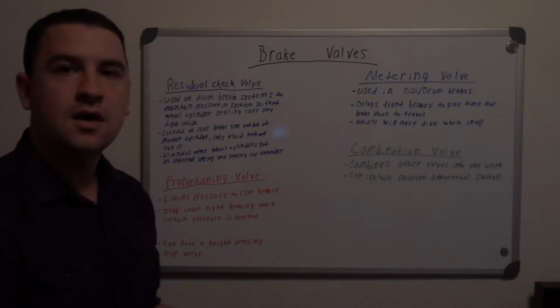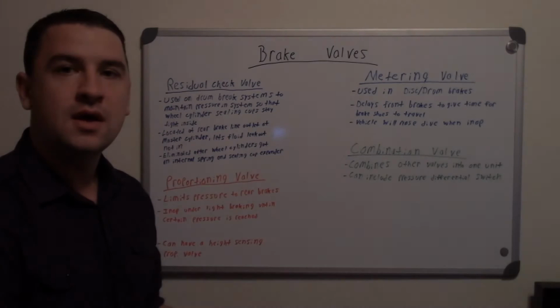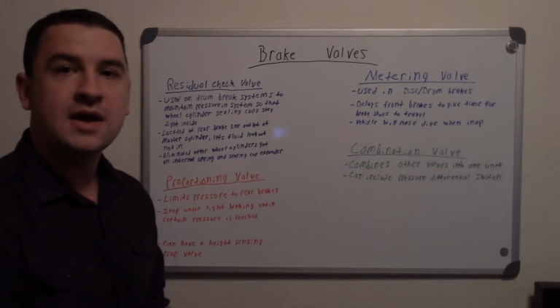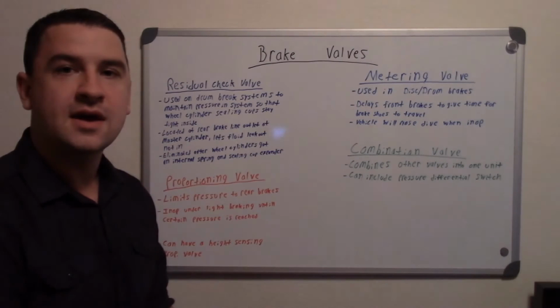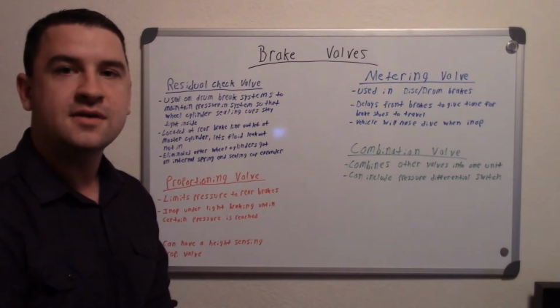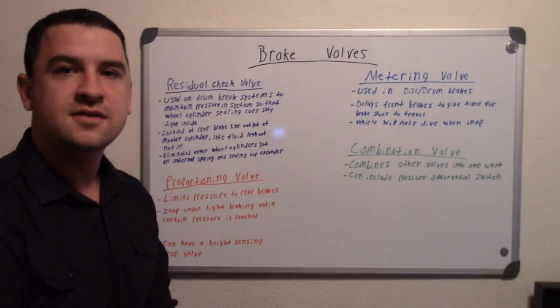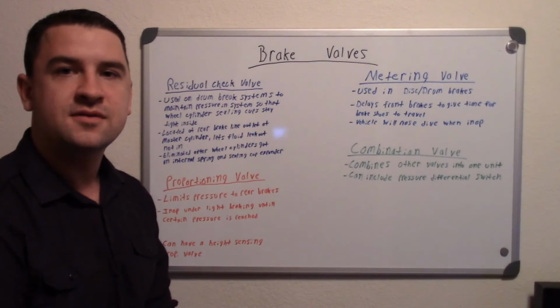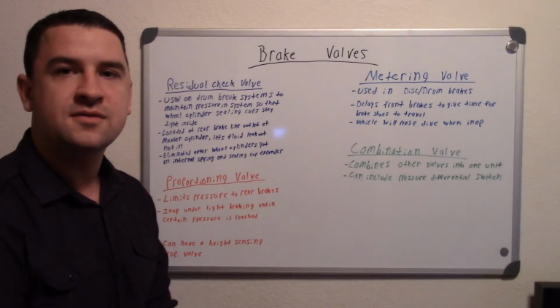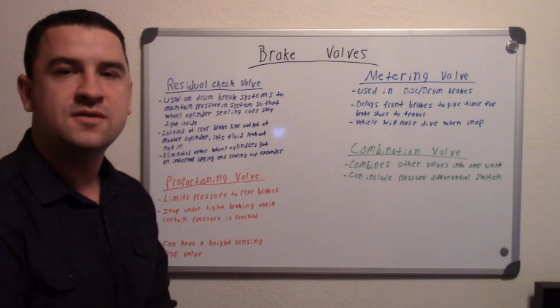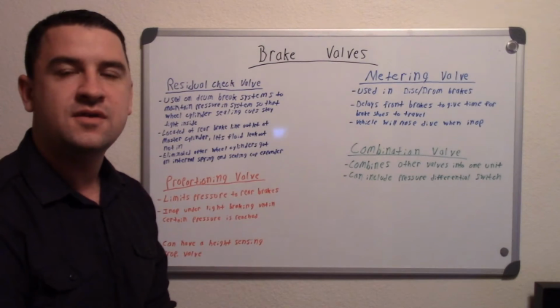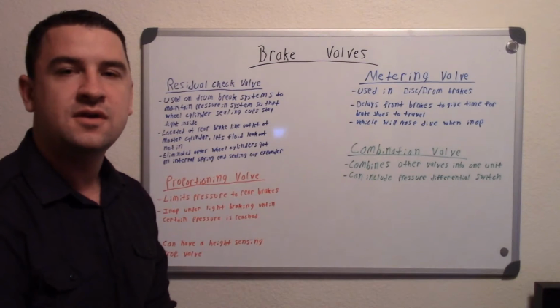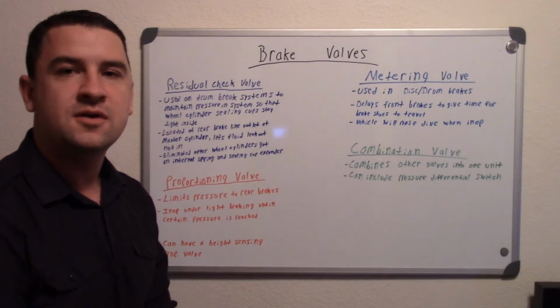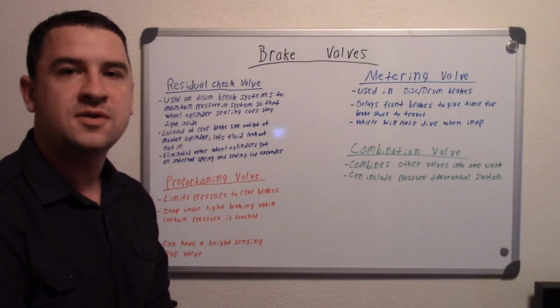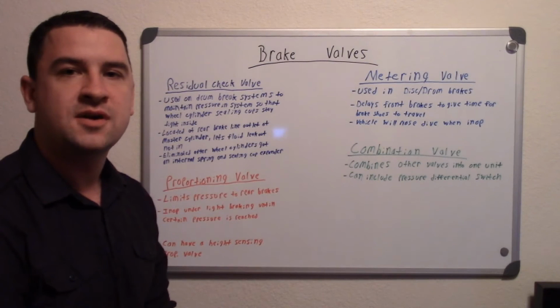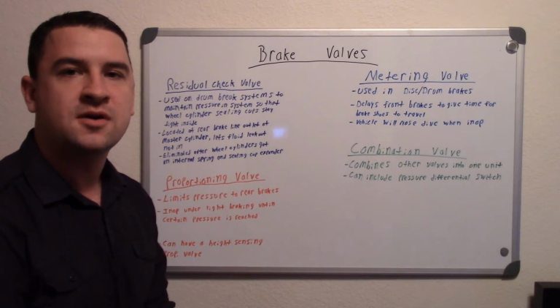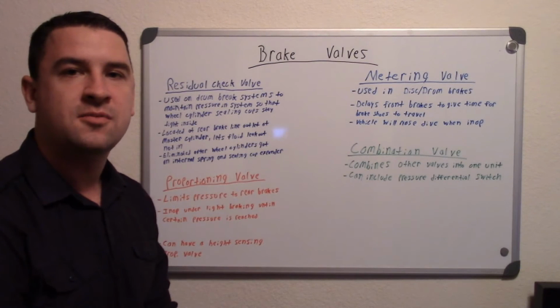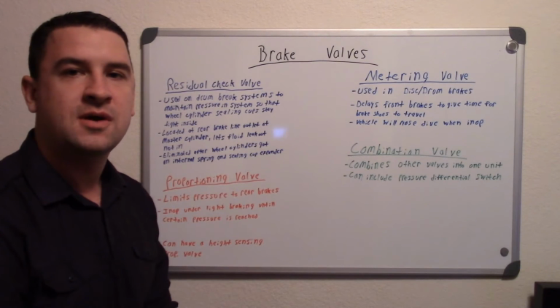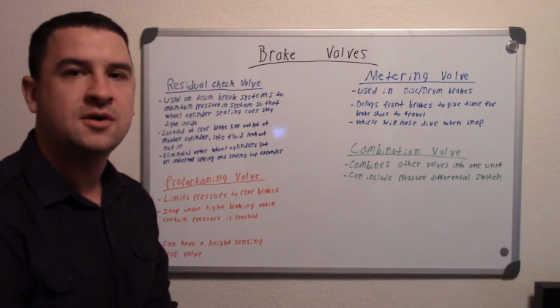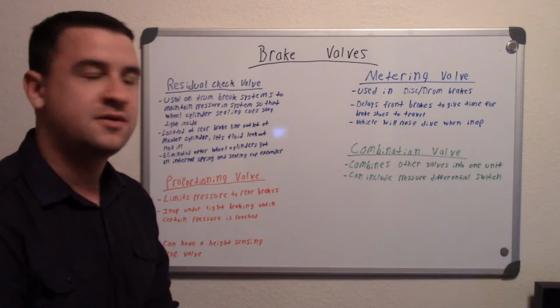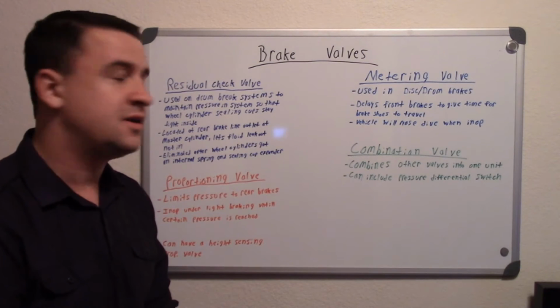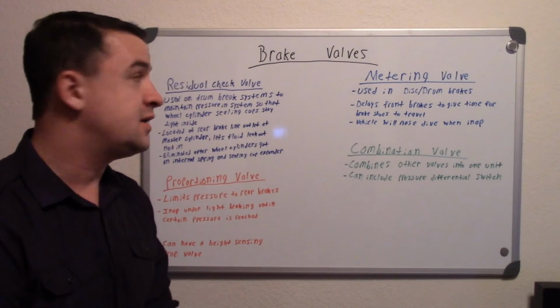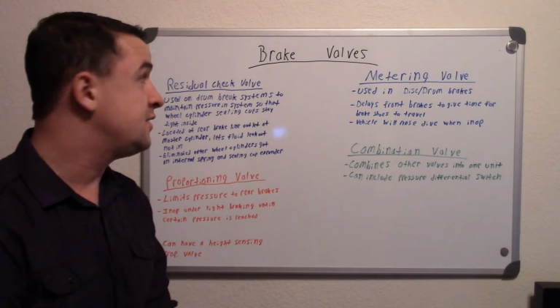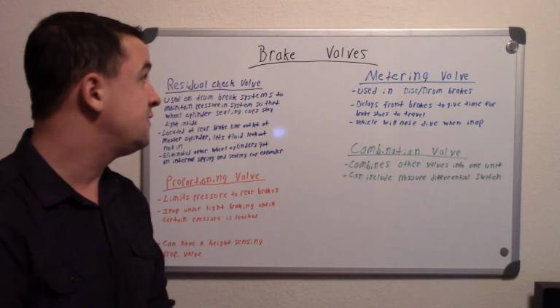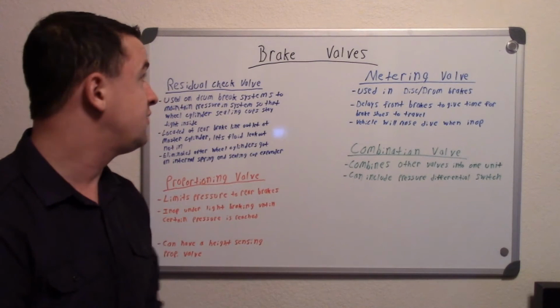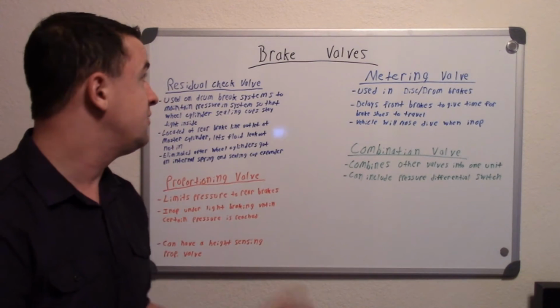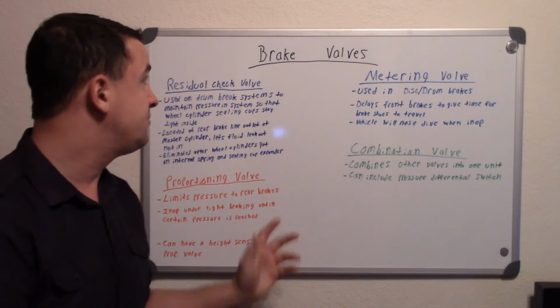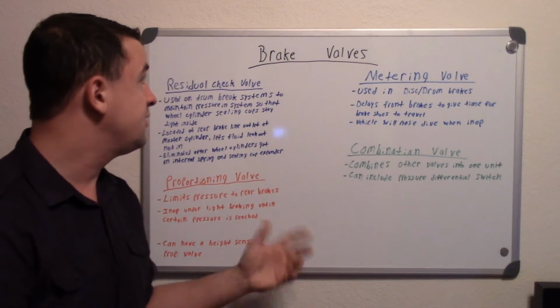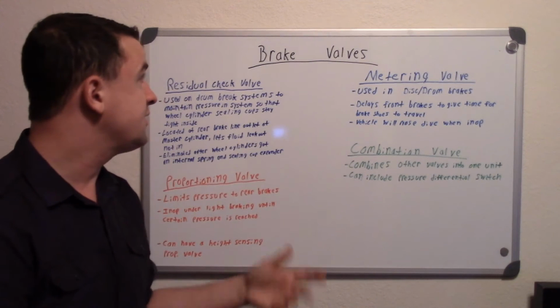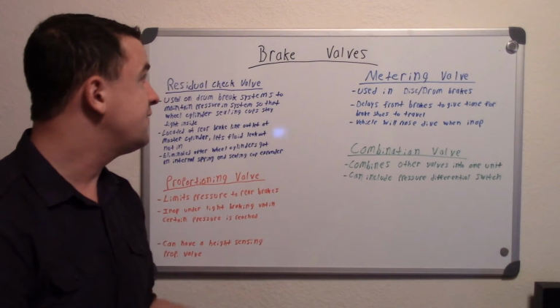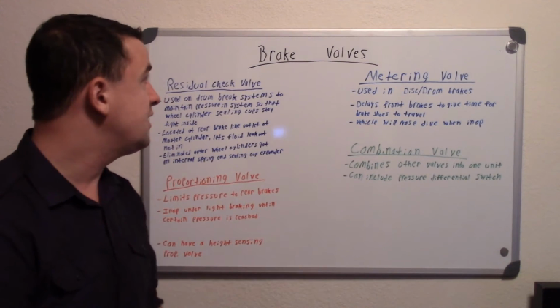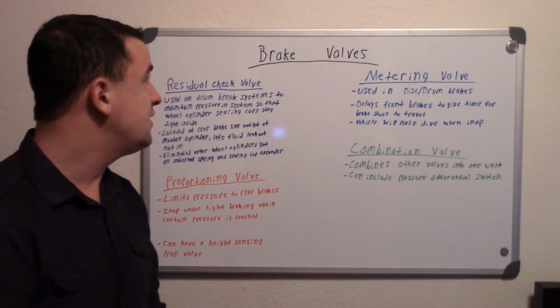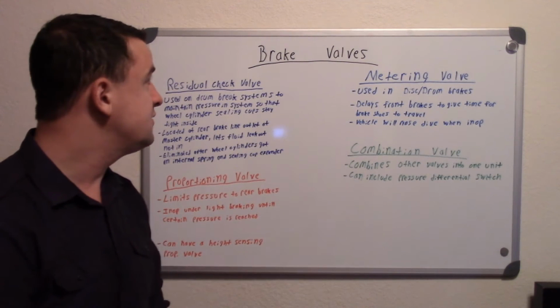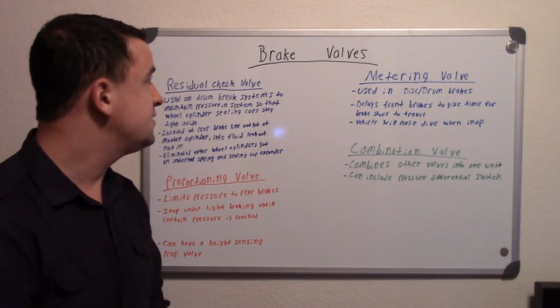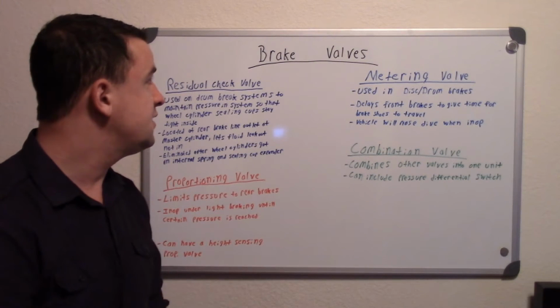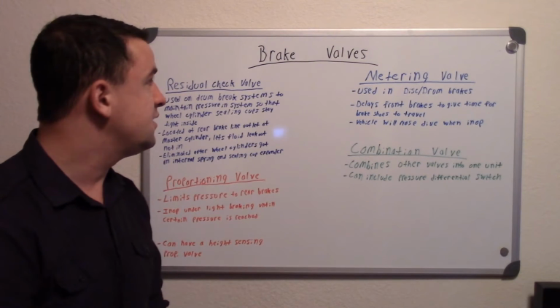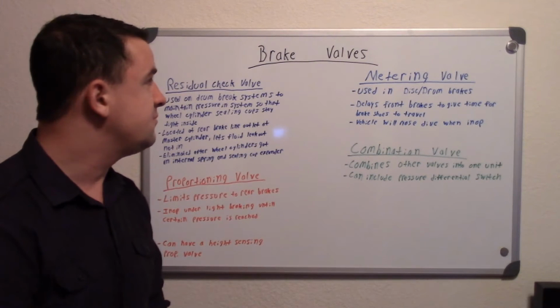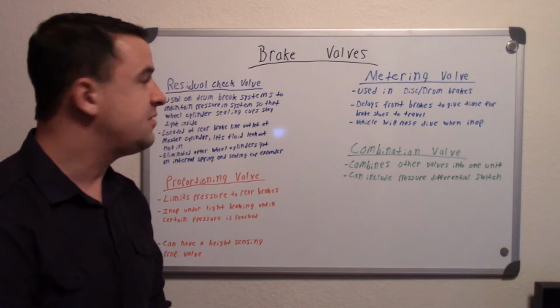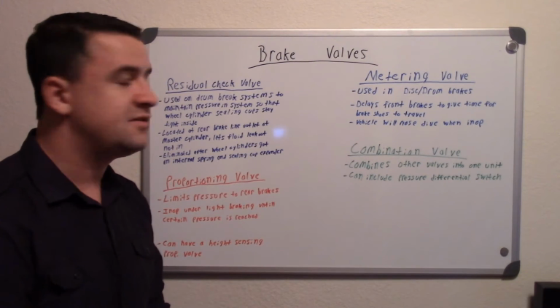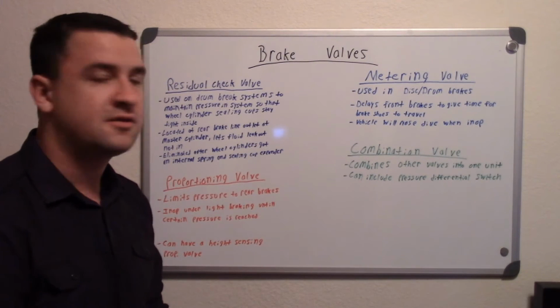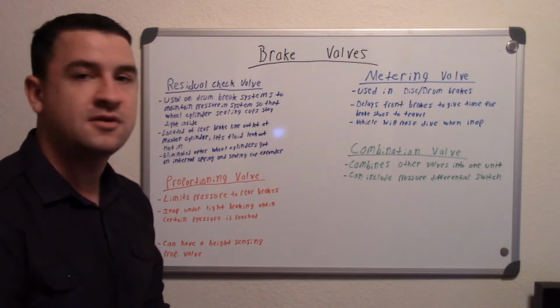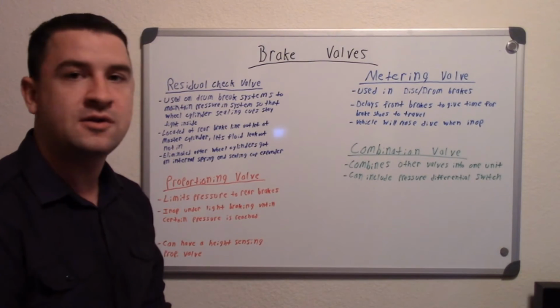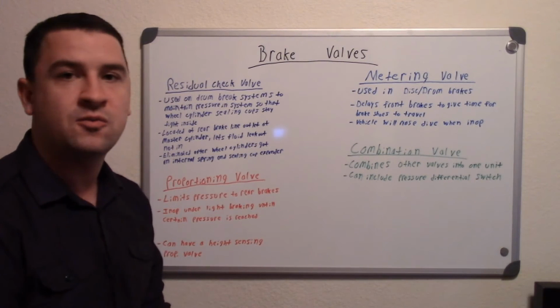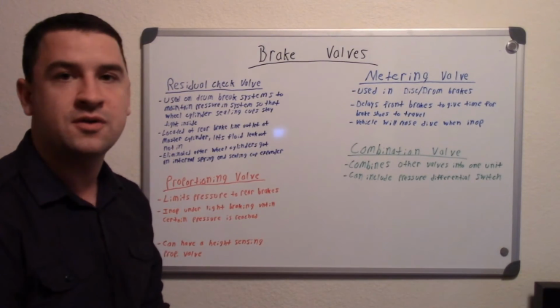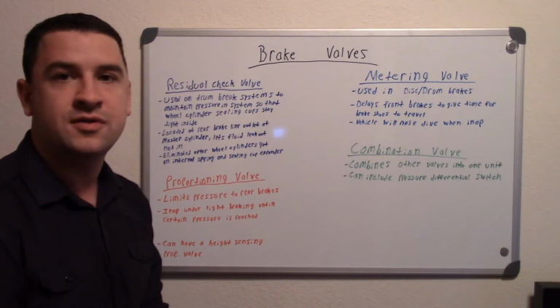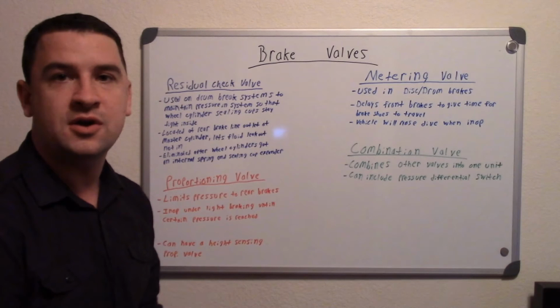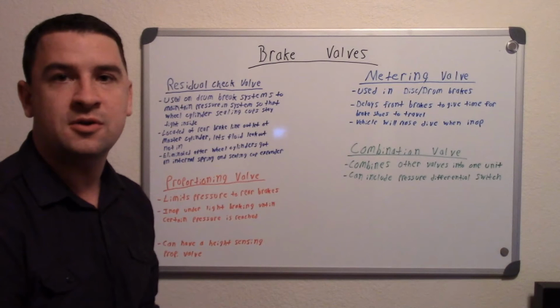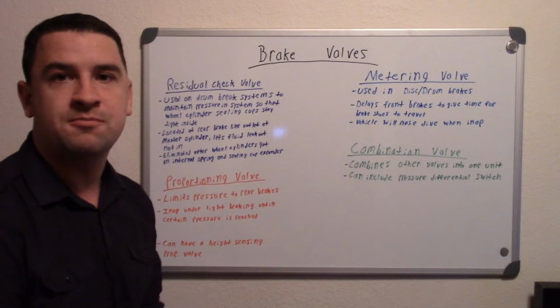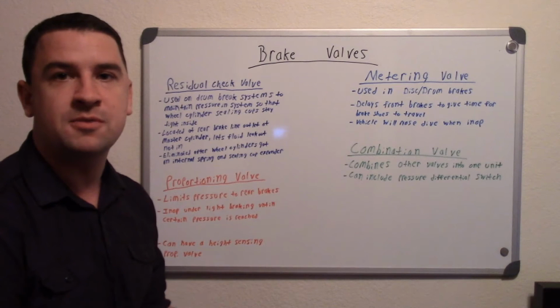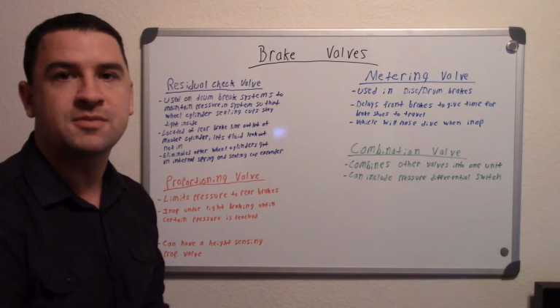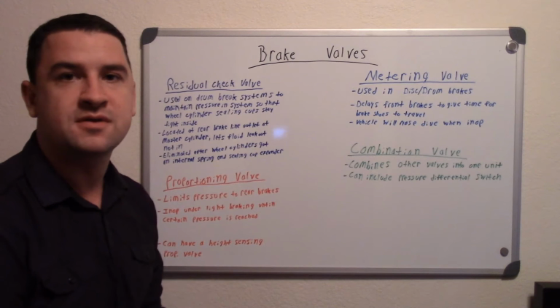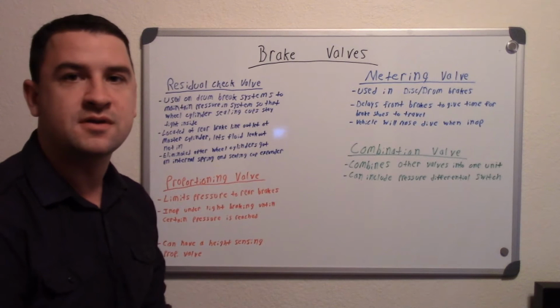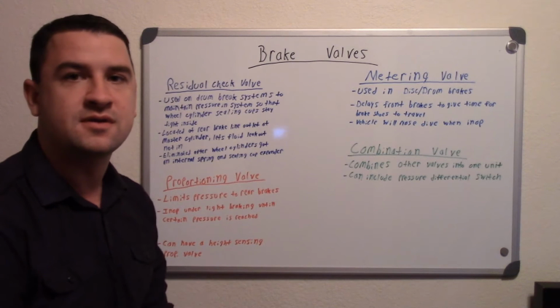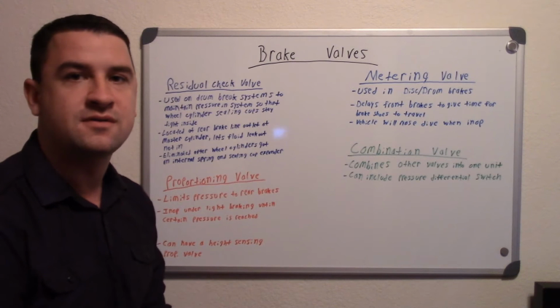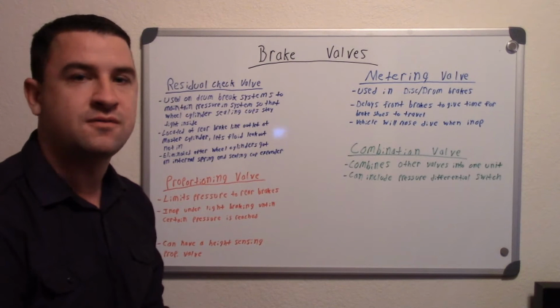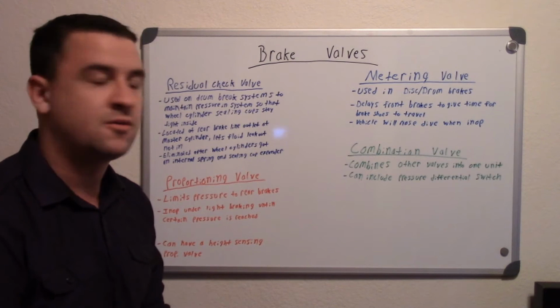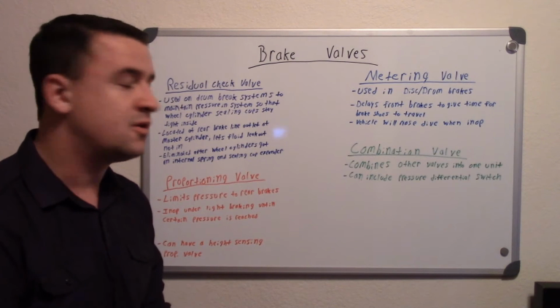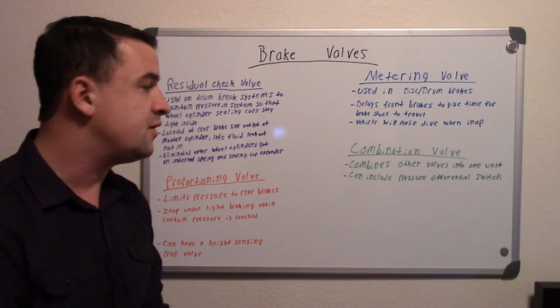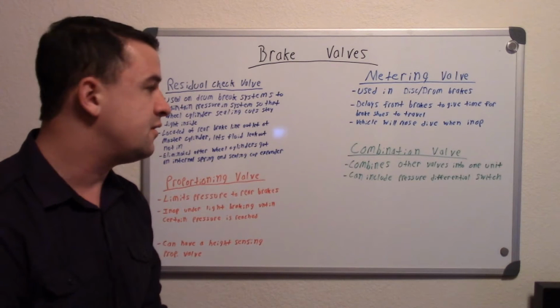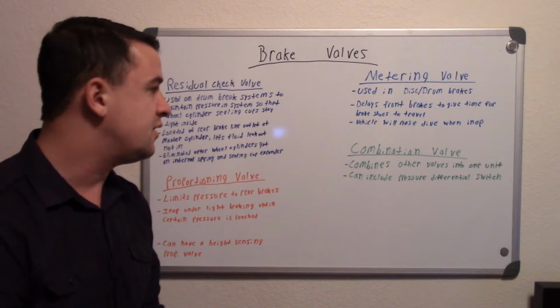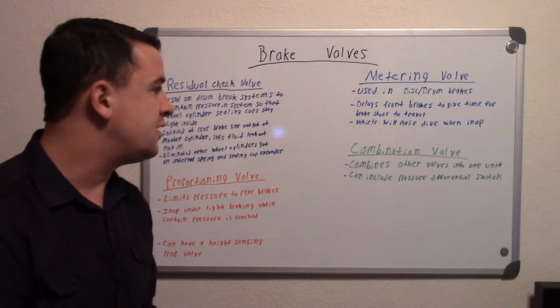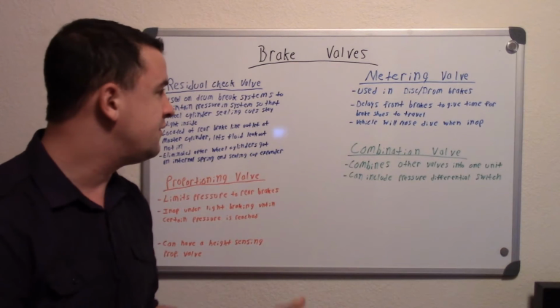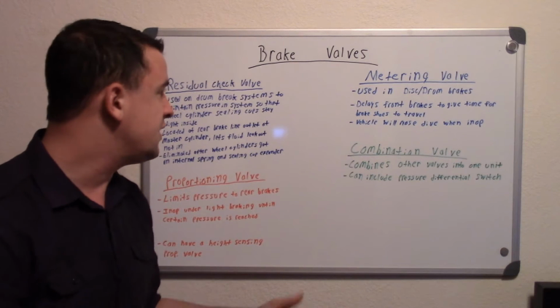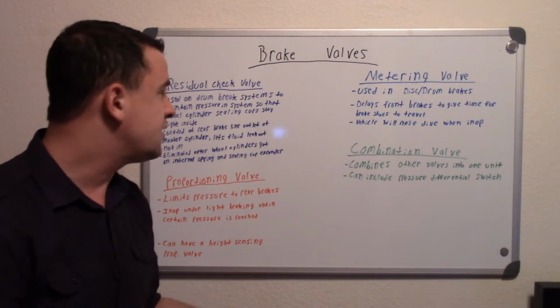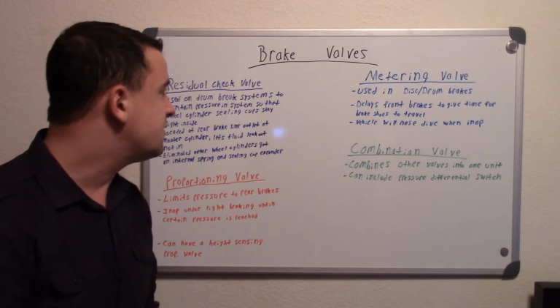Hey guys, so in this video I'll be talking about different brake valves and basically what their purpose is for vehicles.